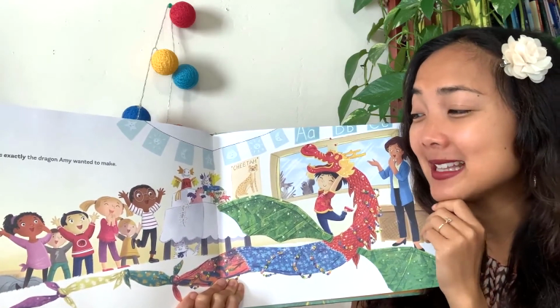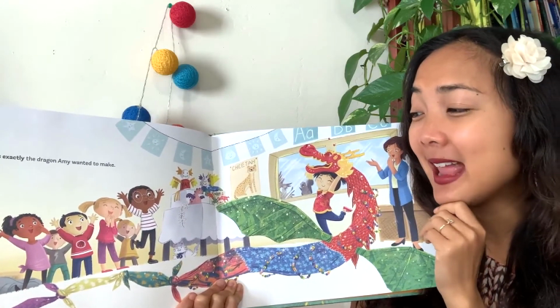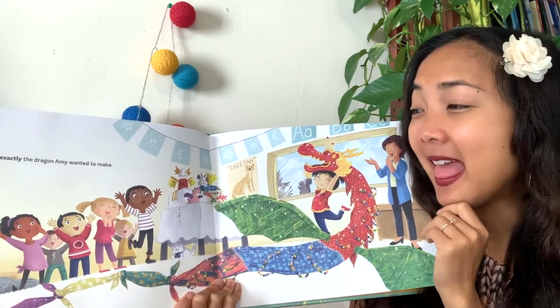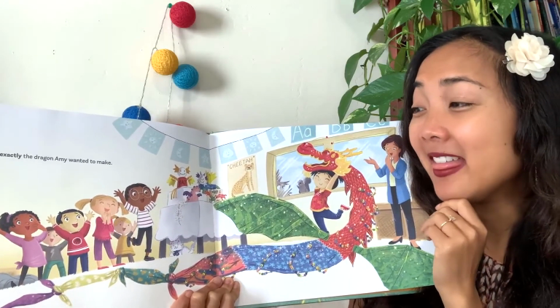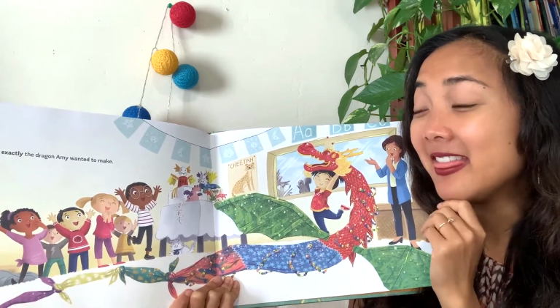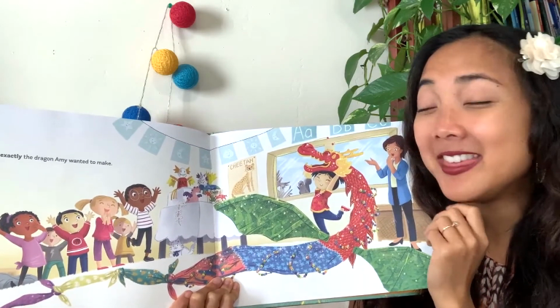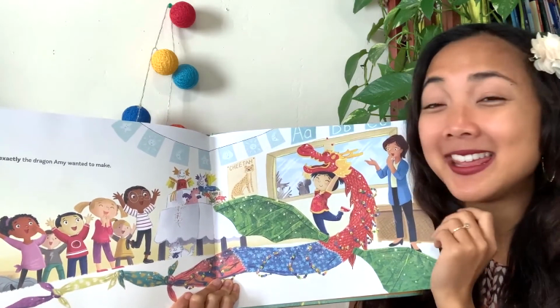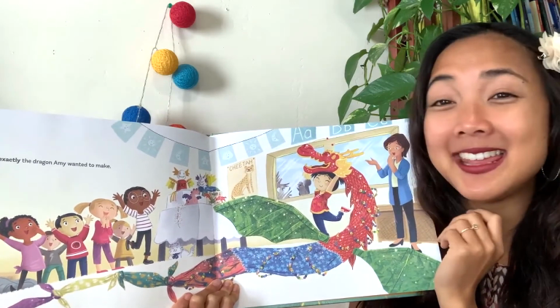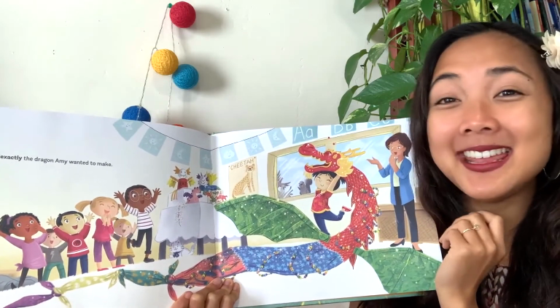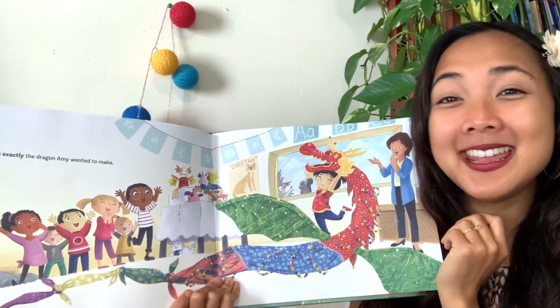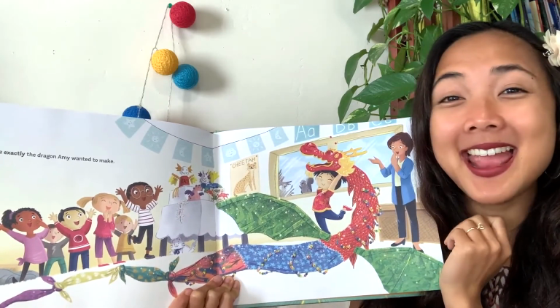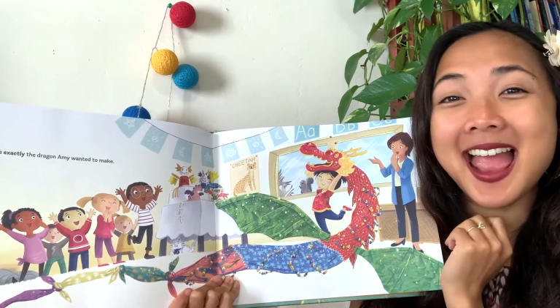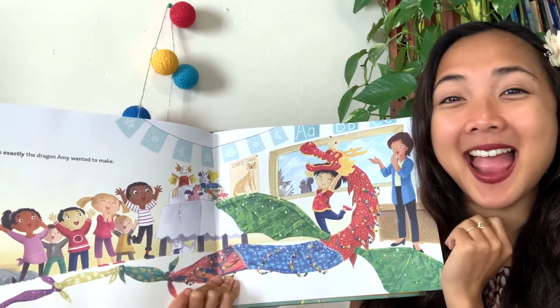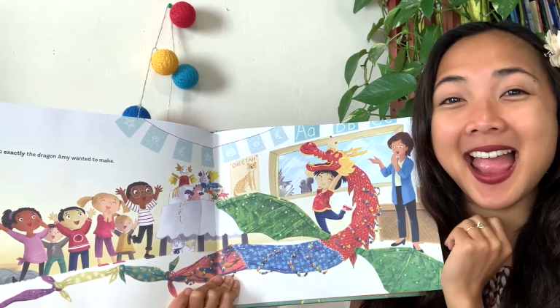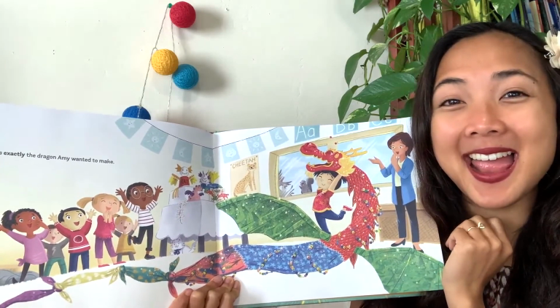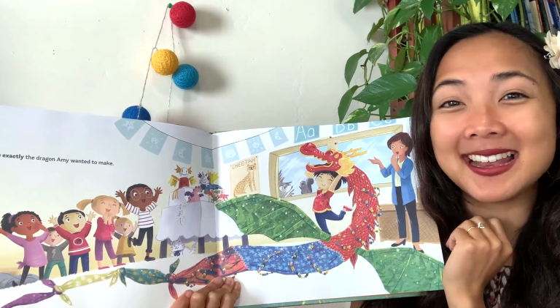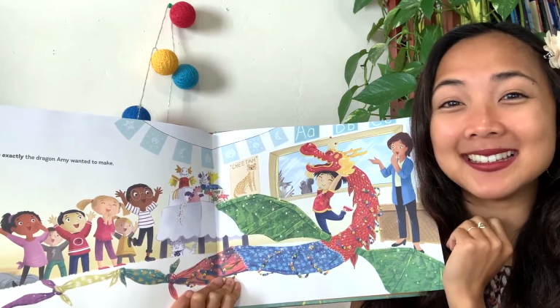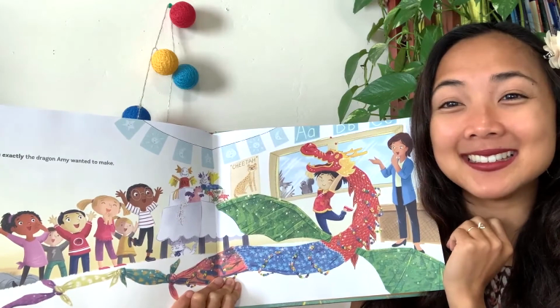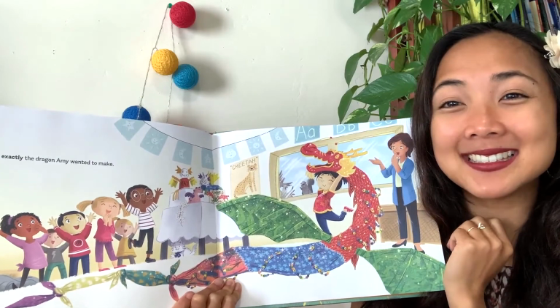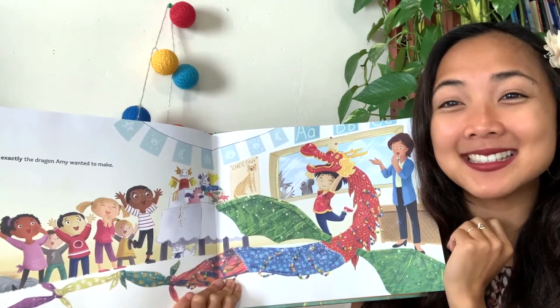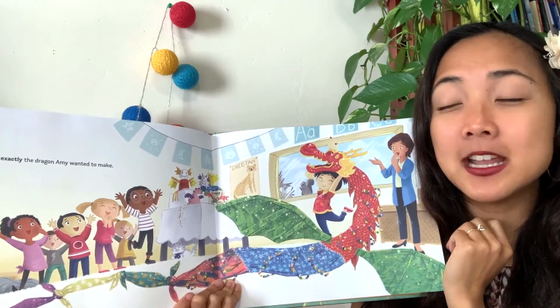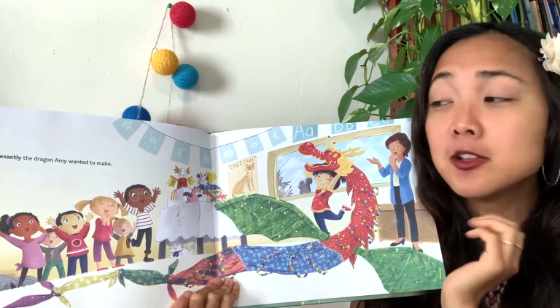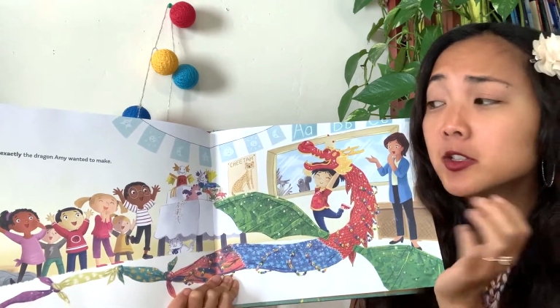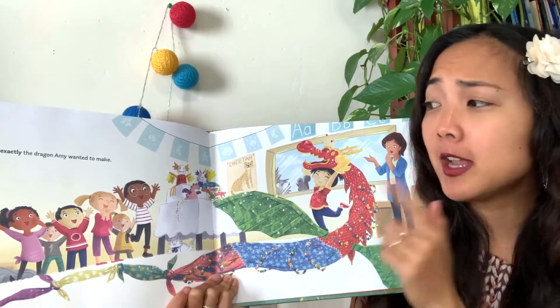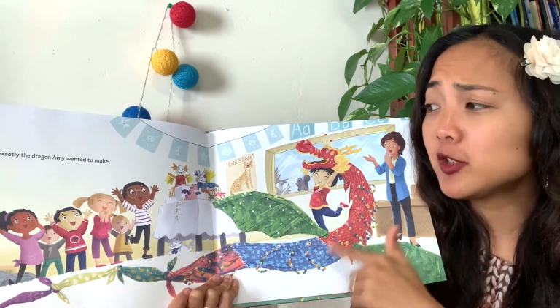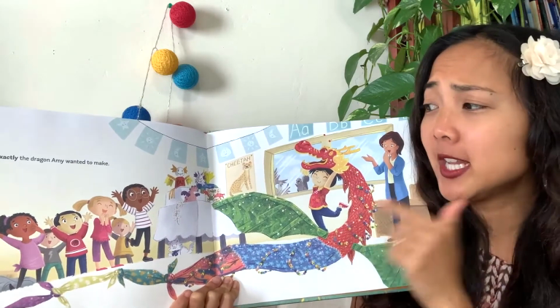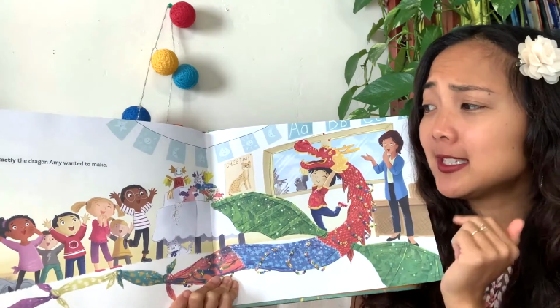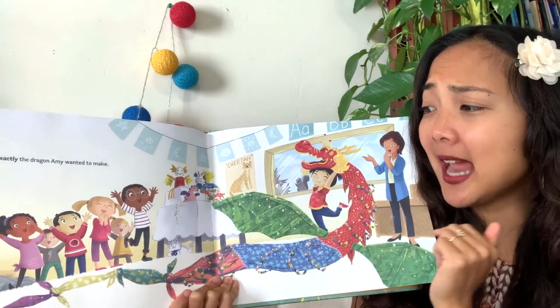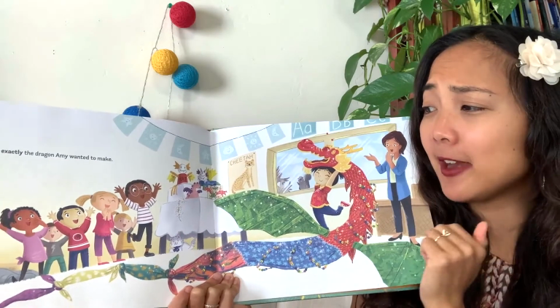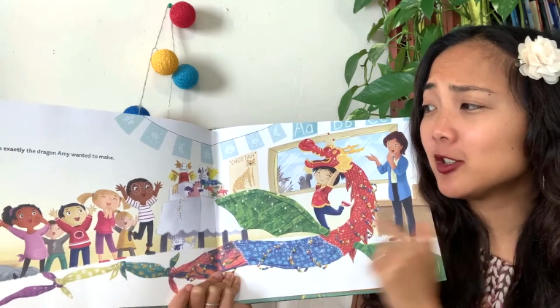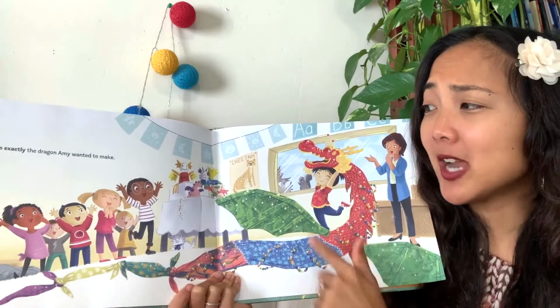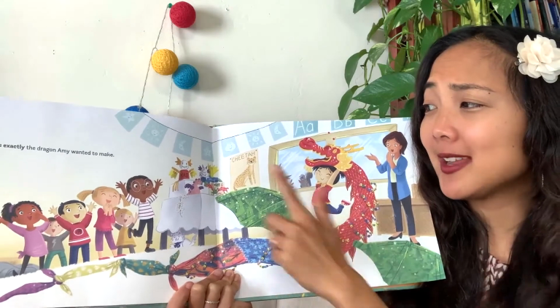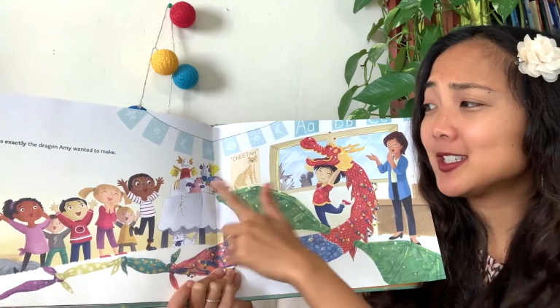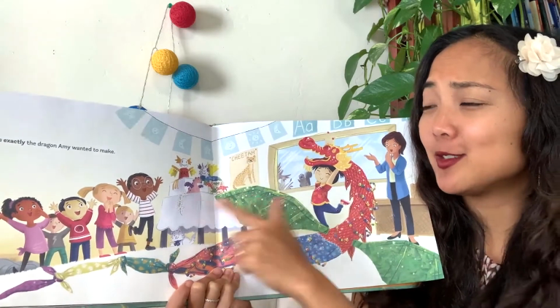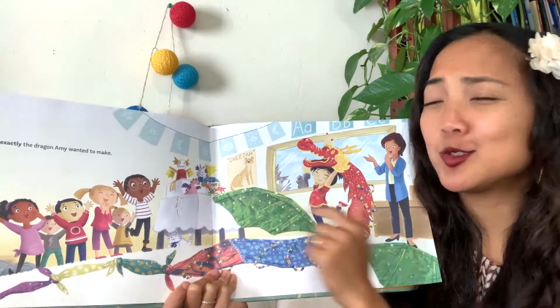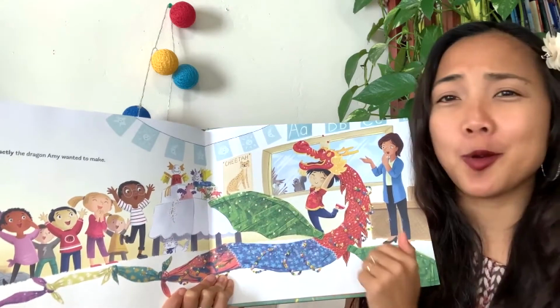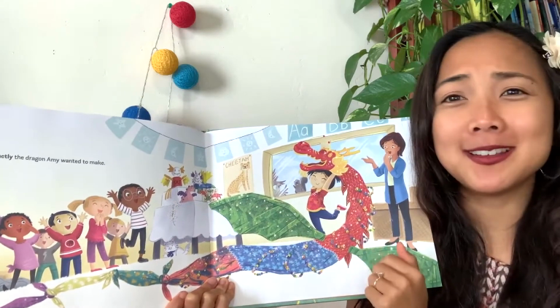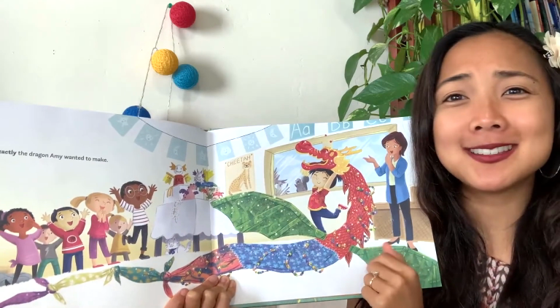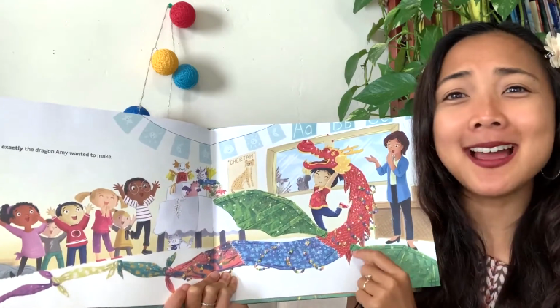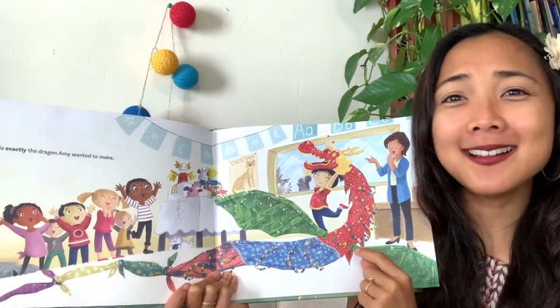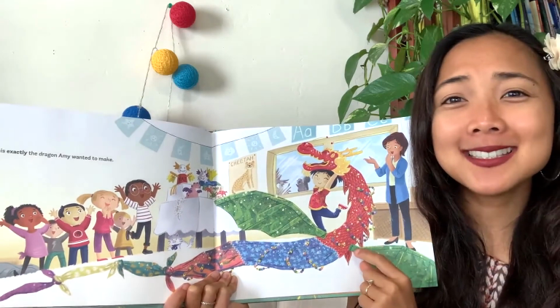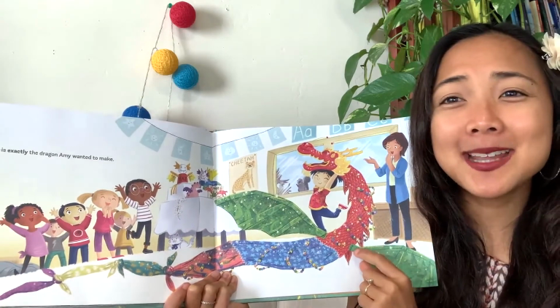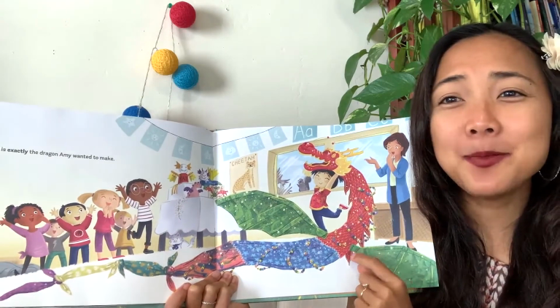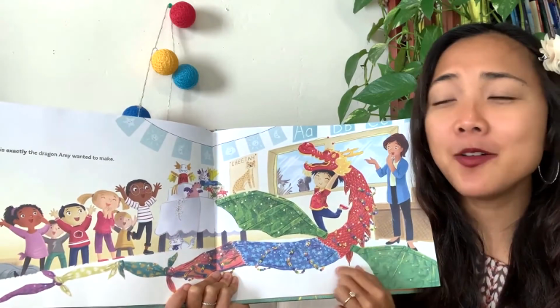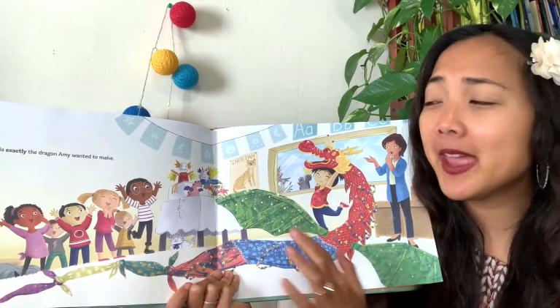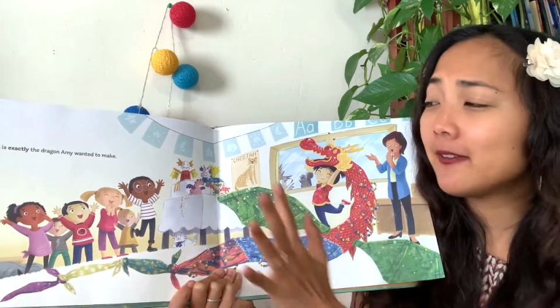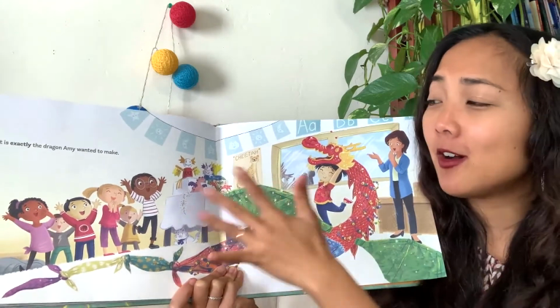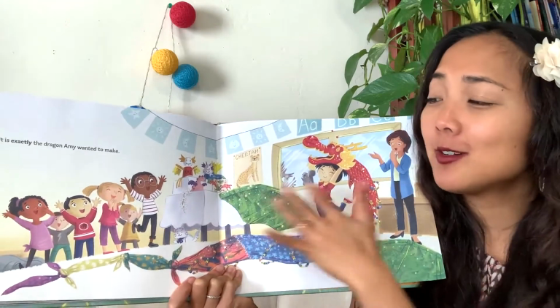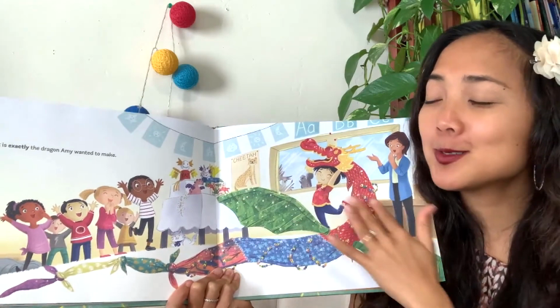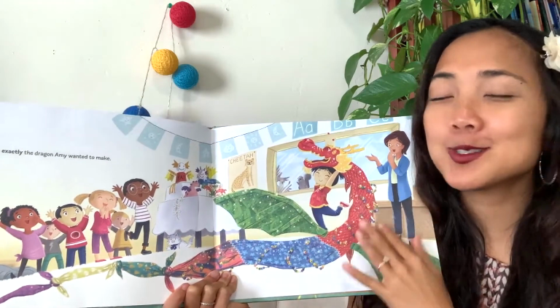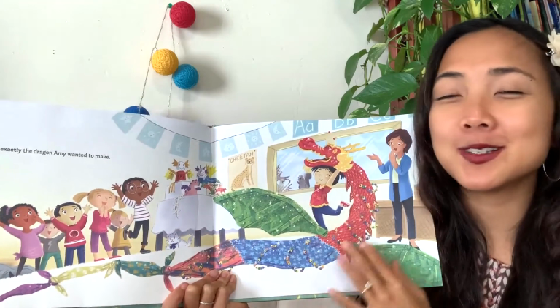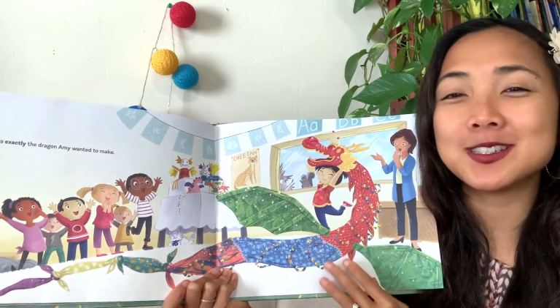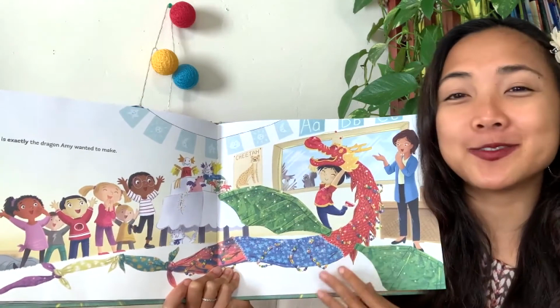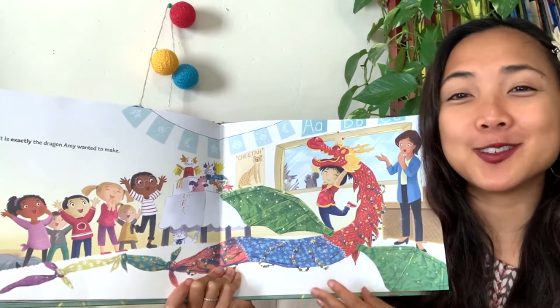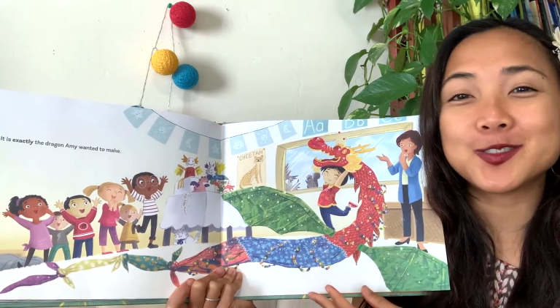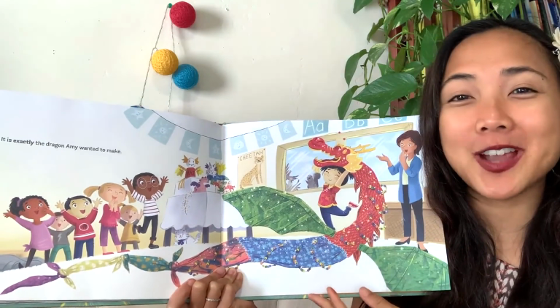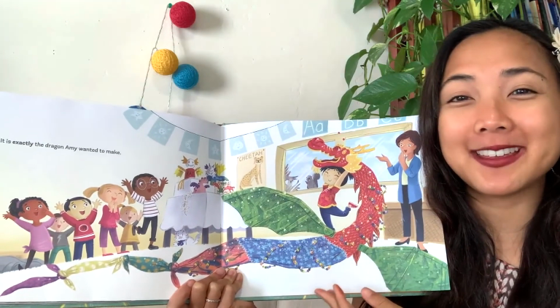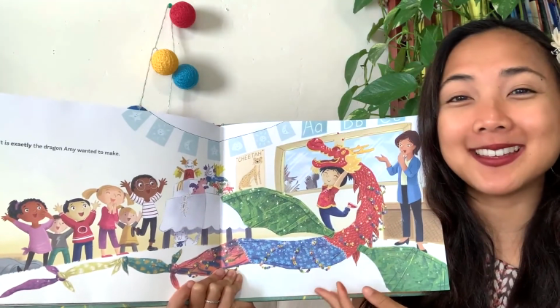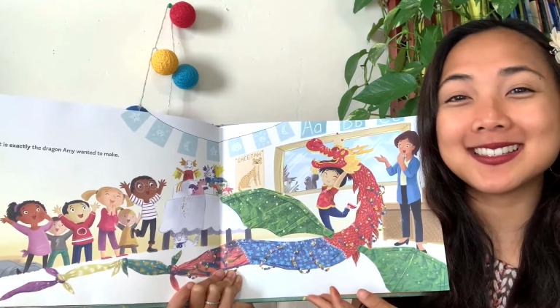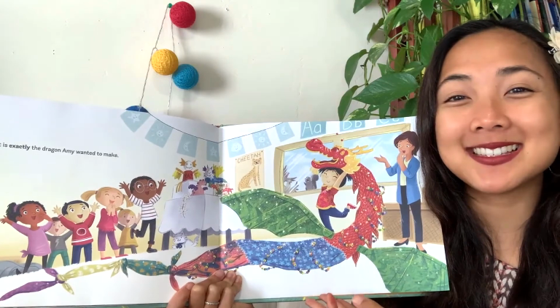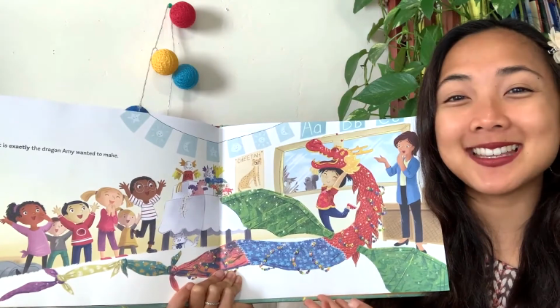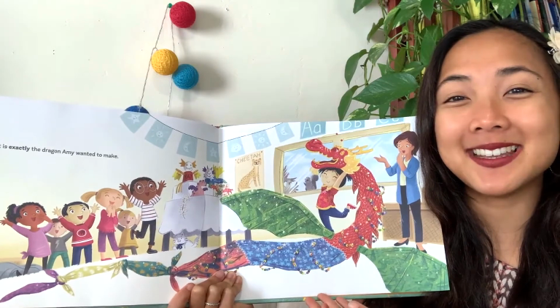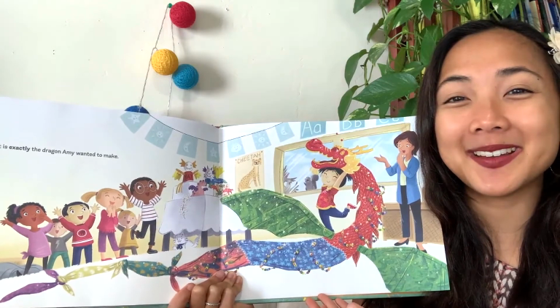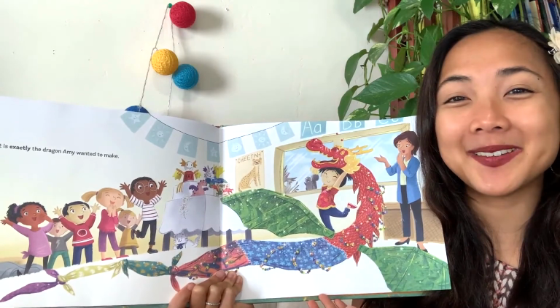Now she gets to add her dragon to the show and tell table, and they have all sorts of different dragons there.